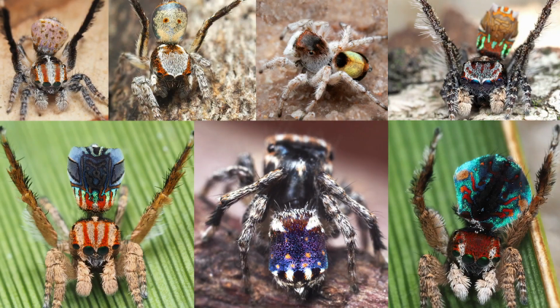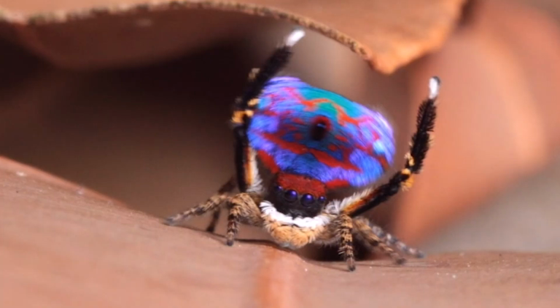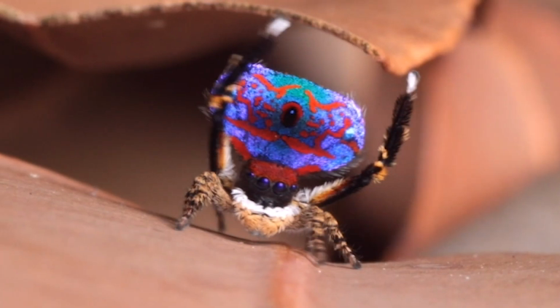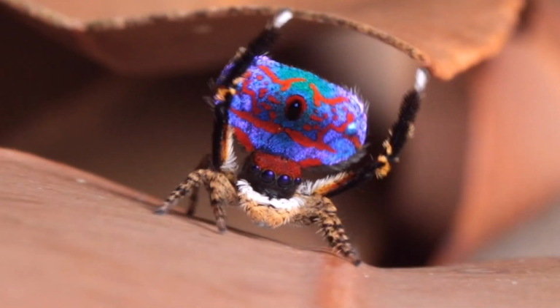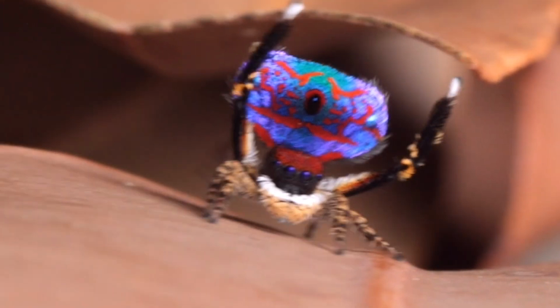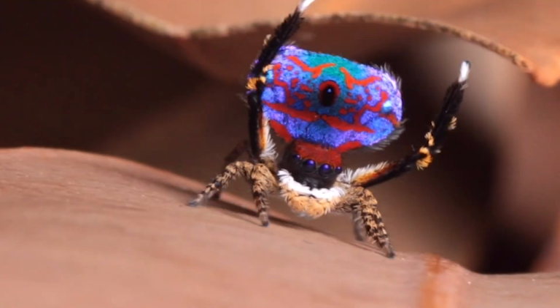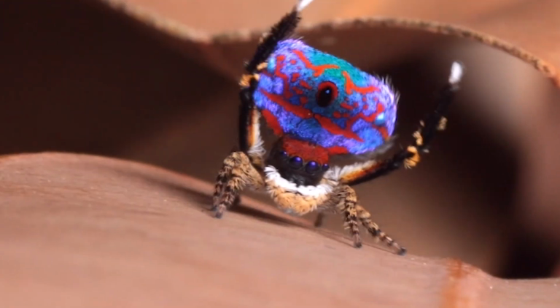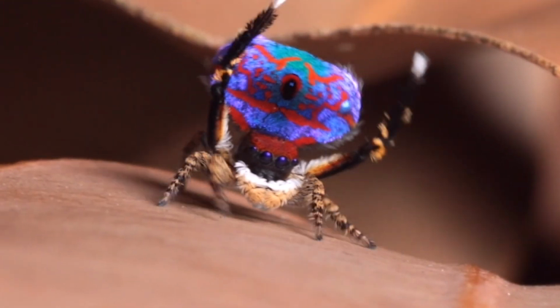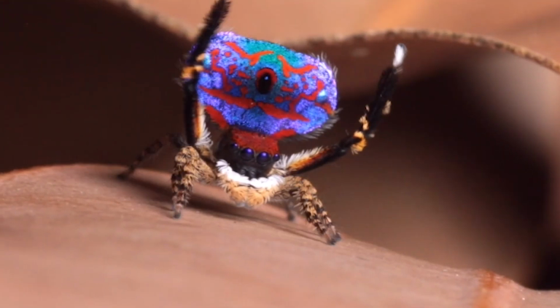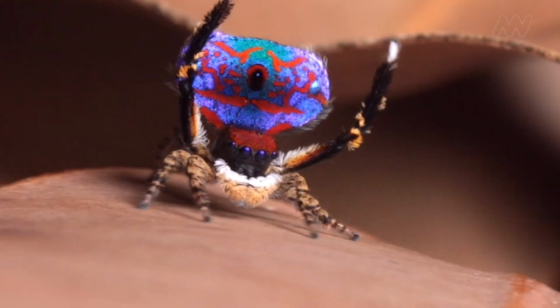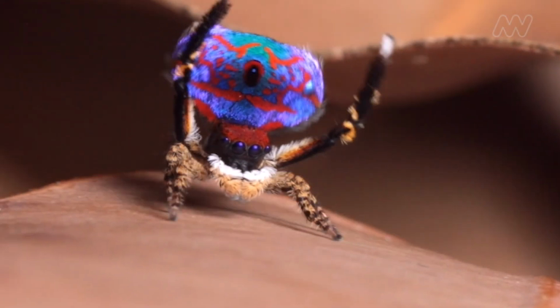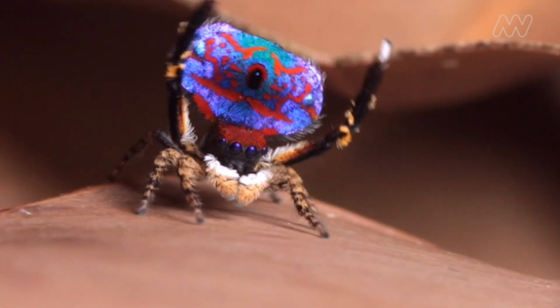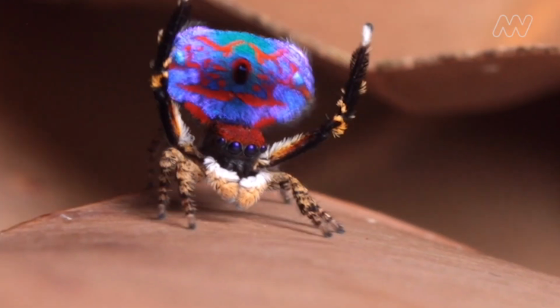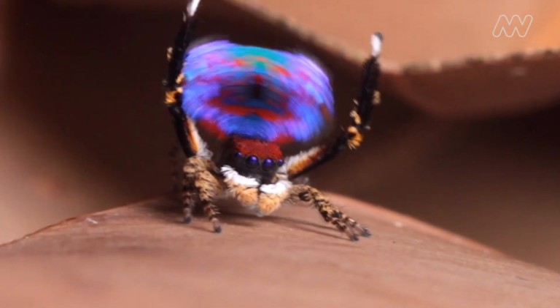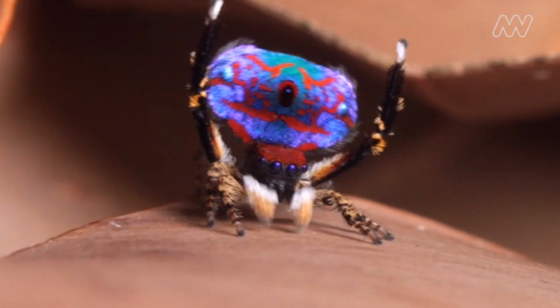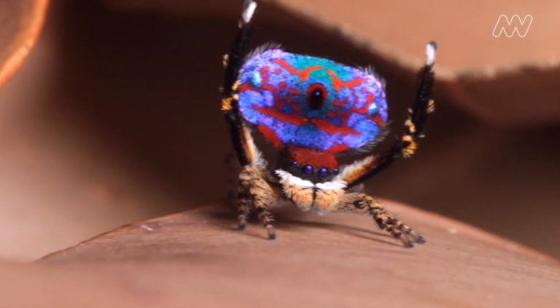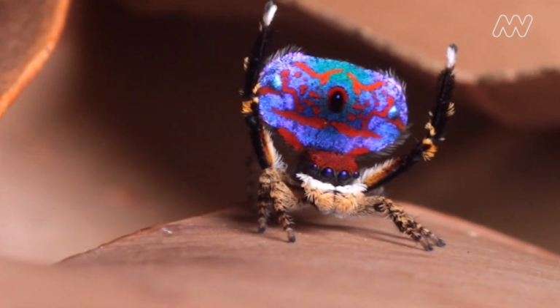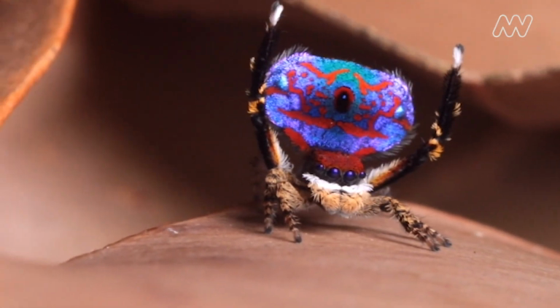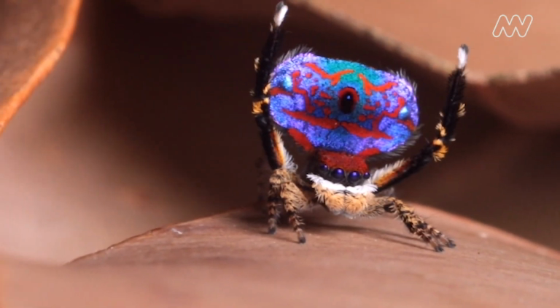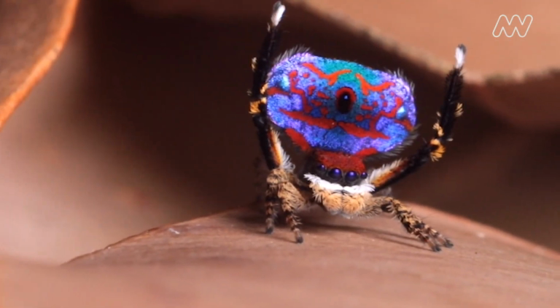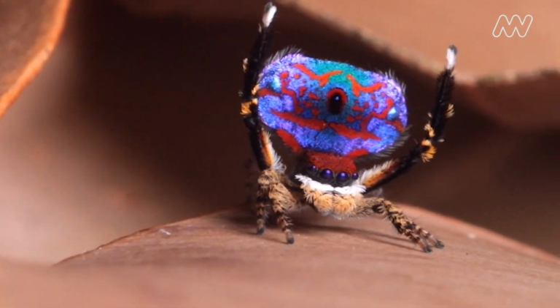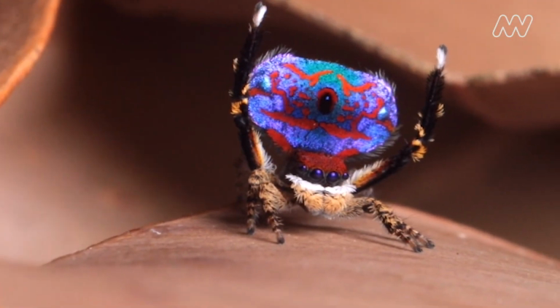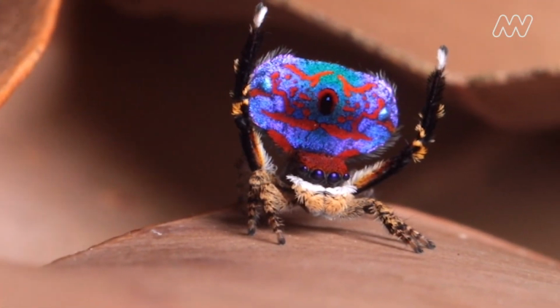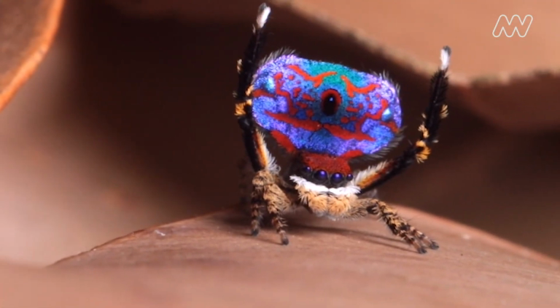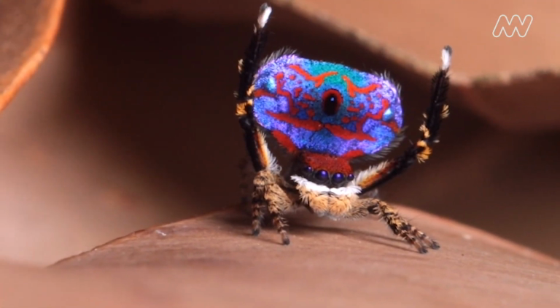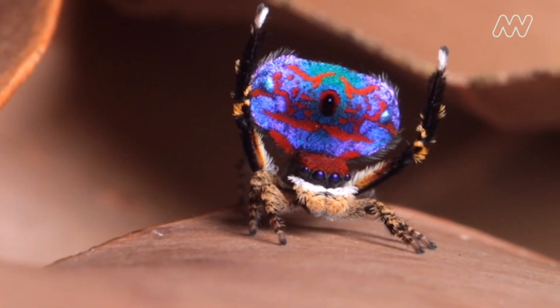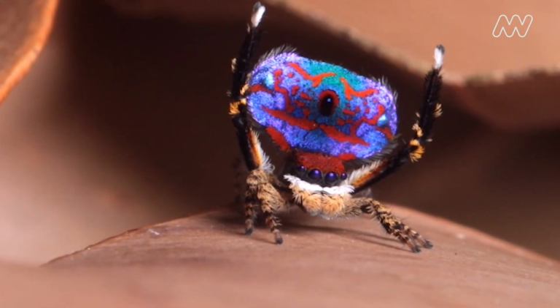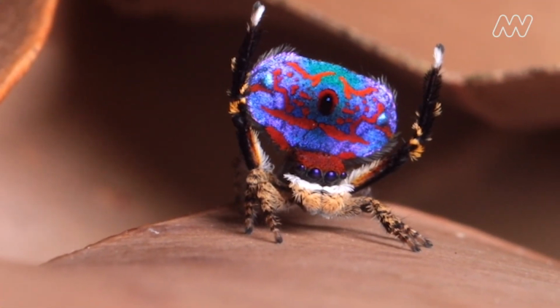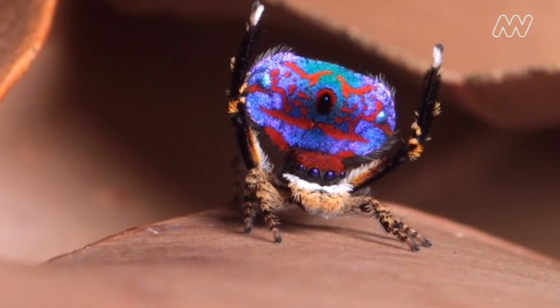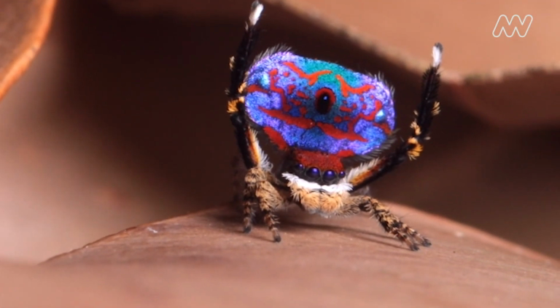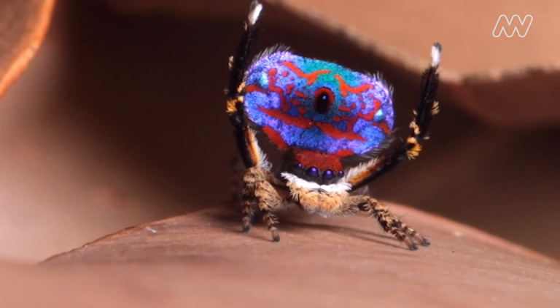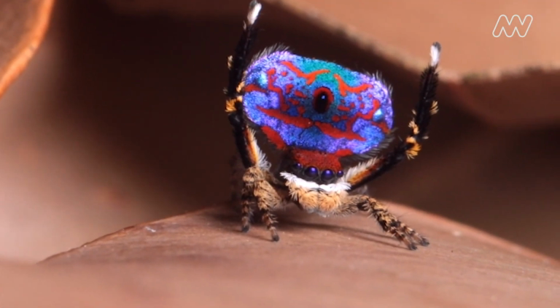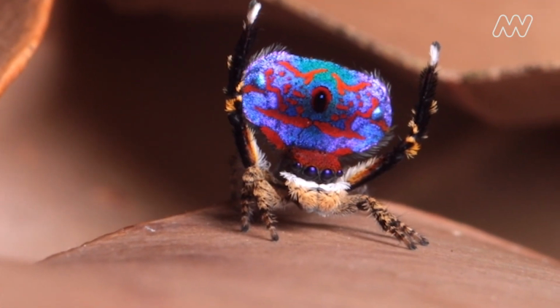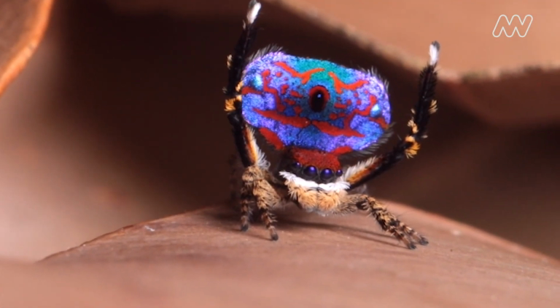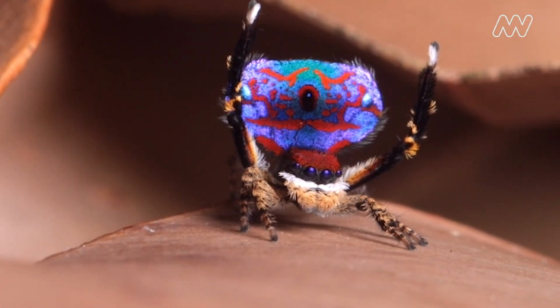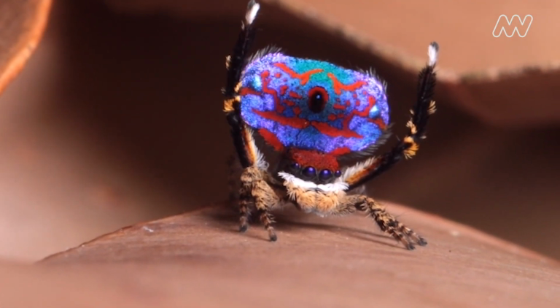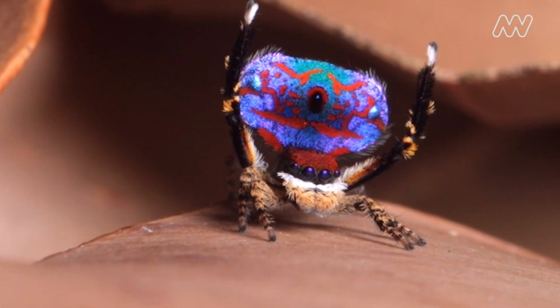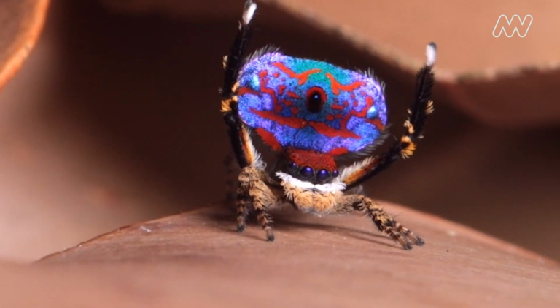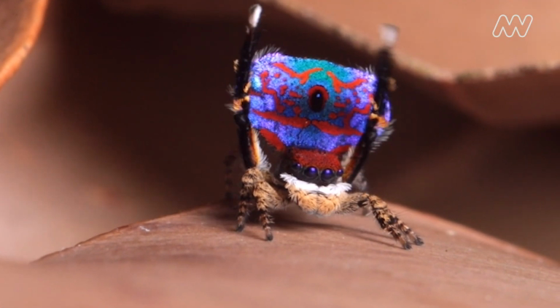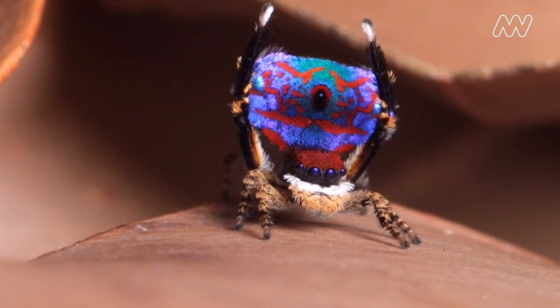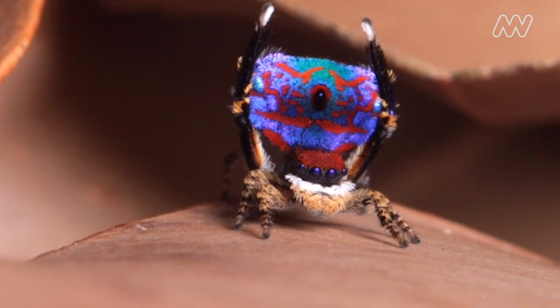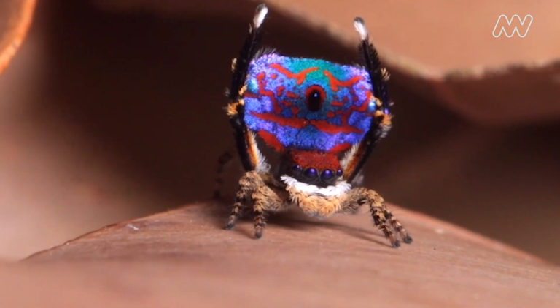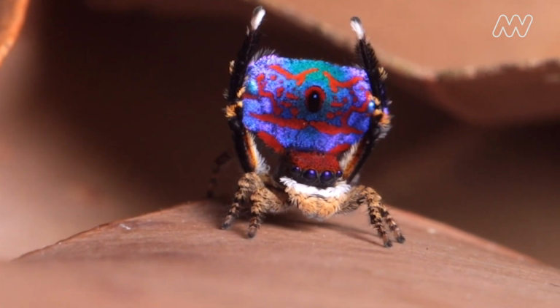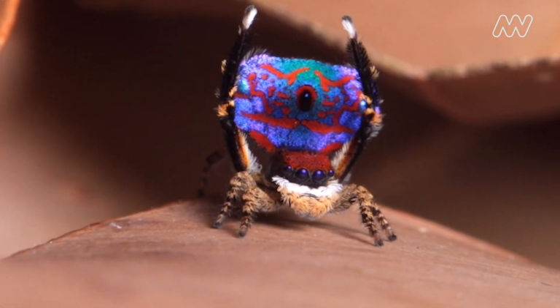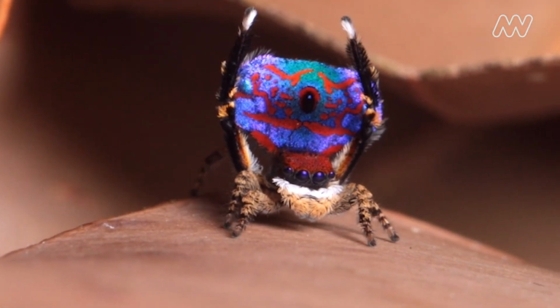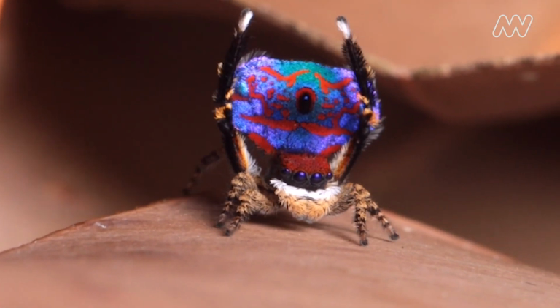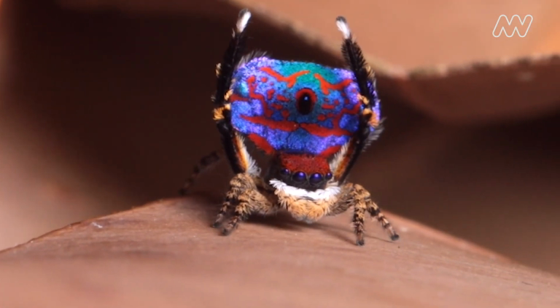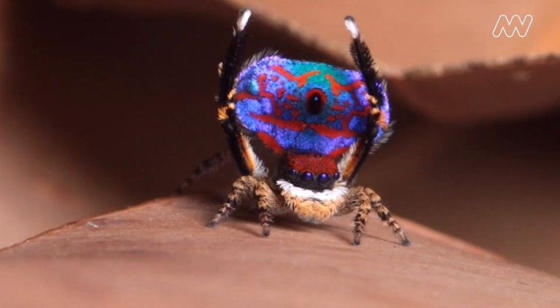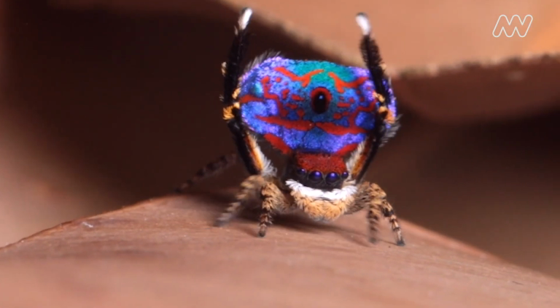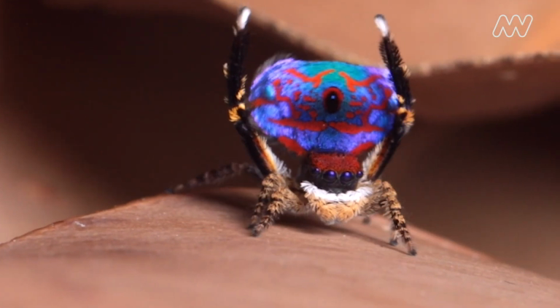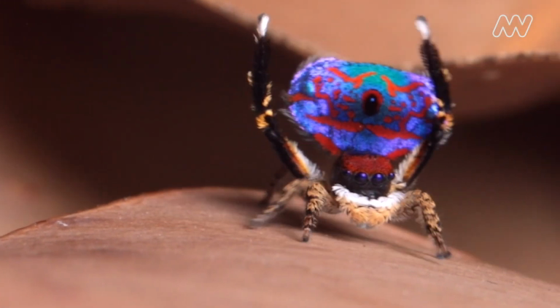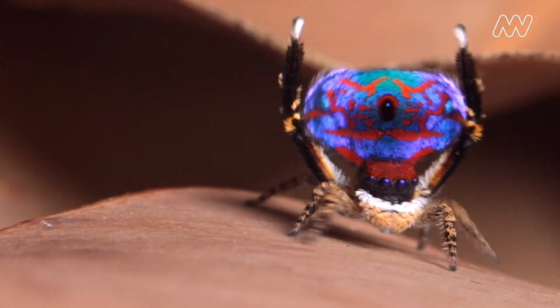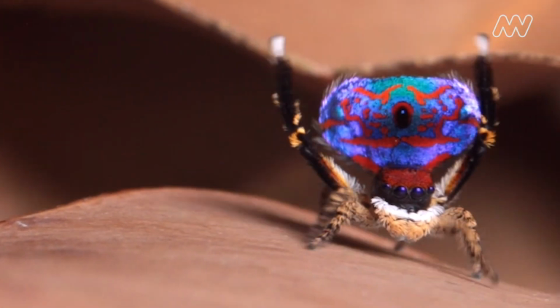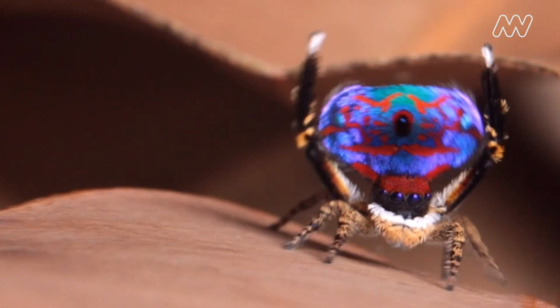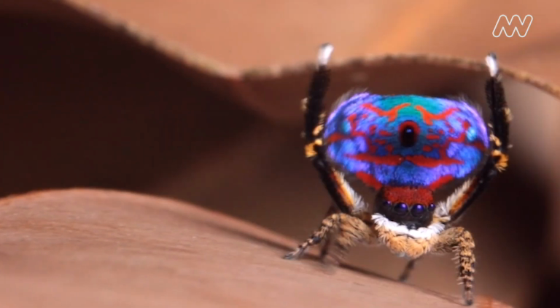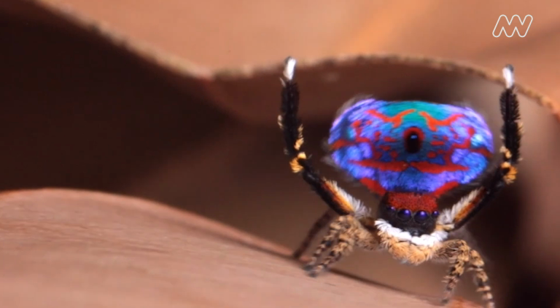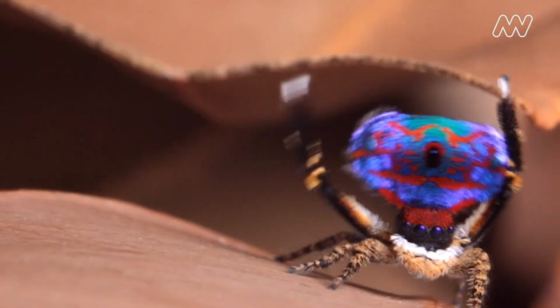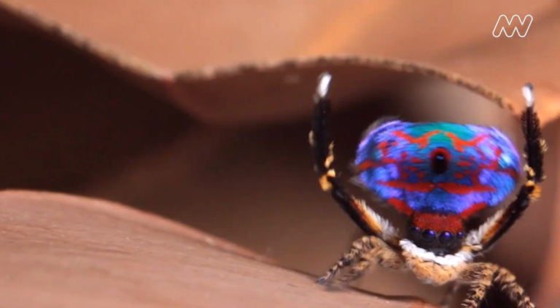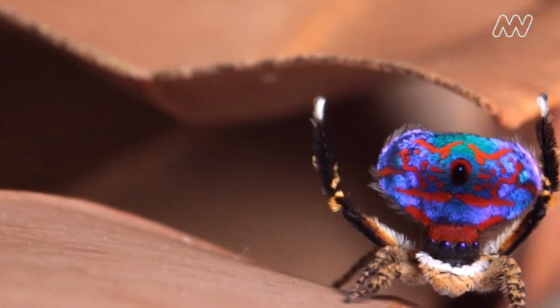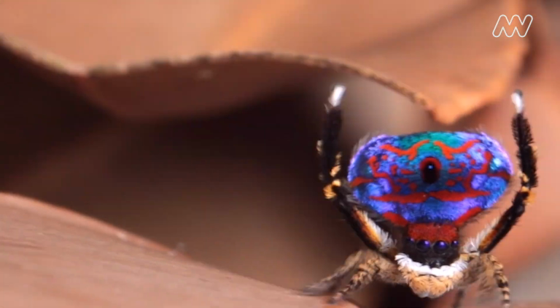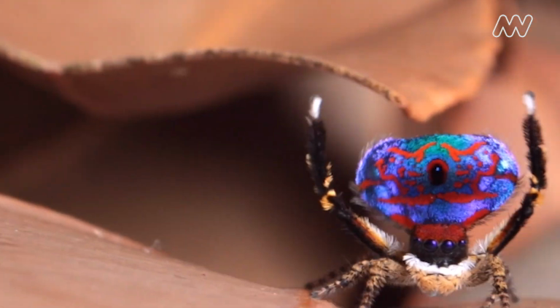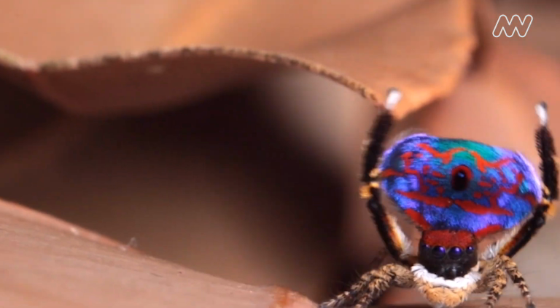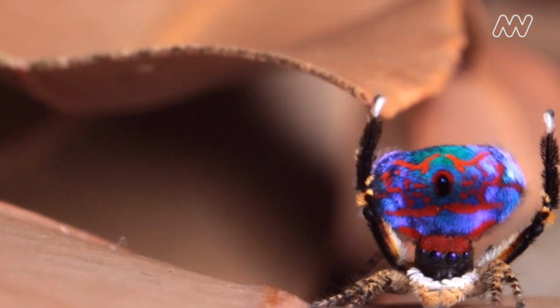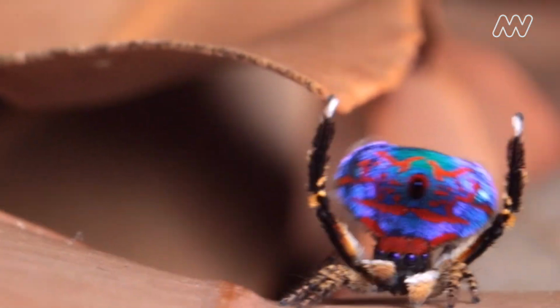Peacock spiders — they're really really small, they're really colourful, and they do awesome courtship displays. Yes they do, a little dance.